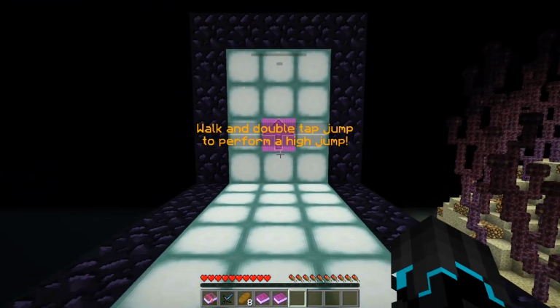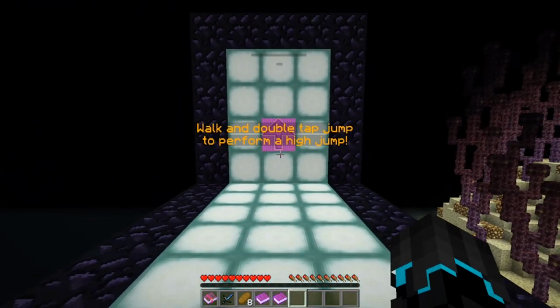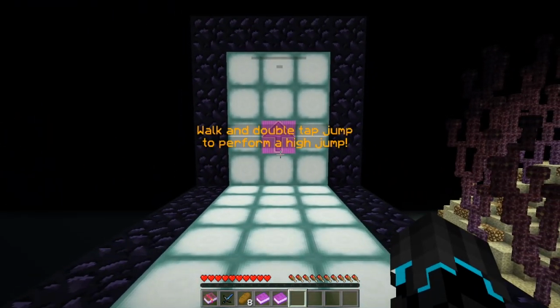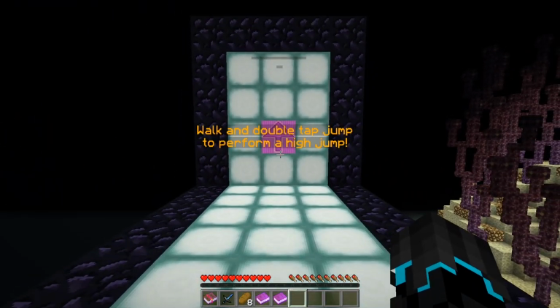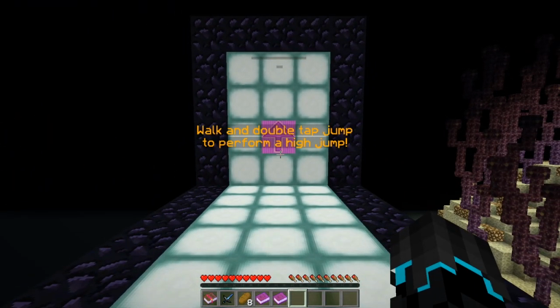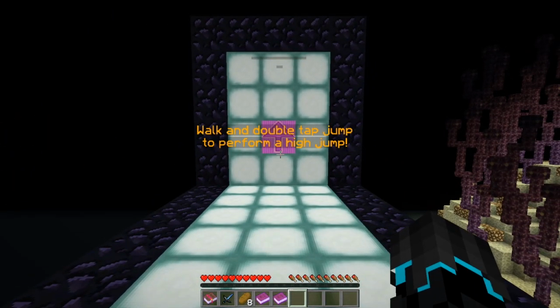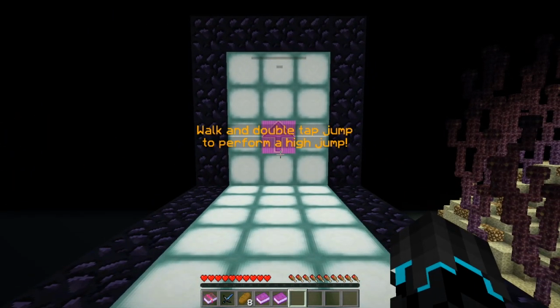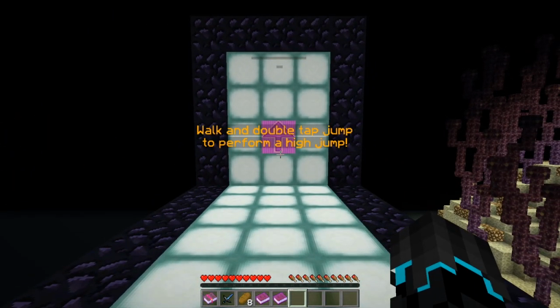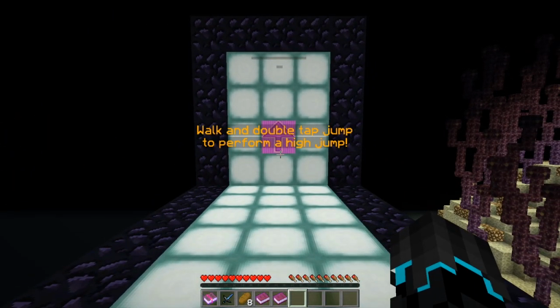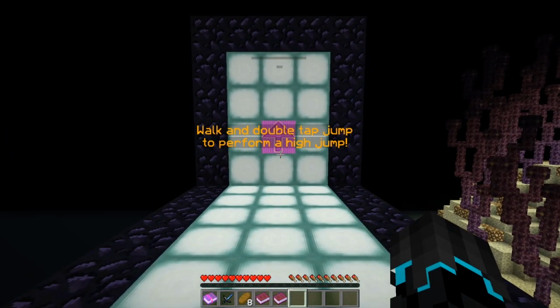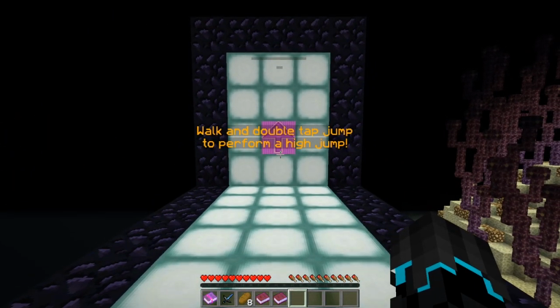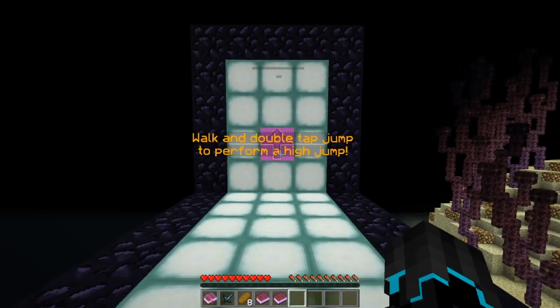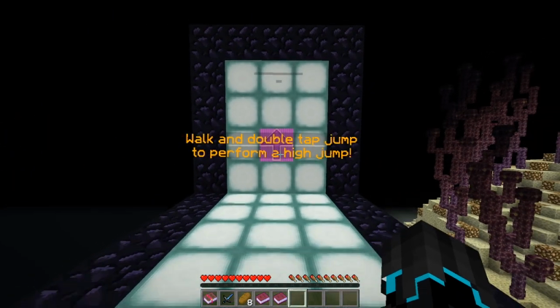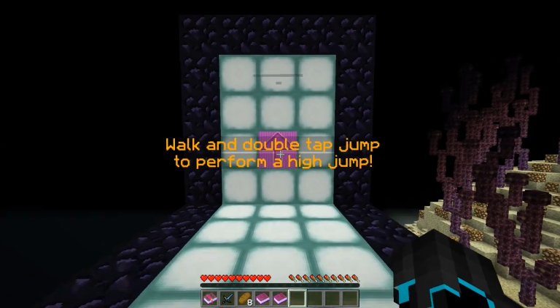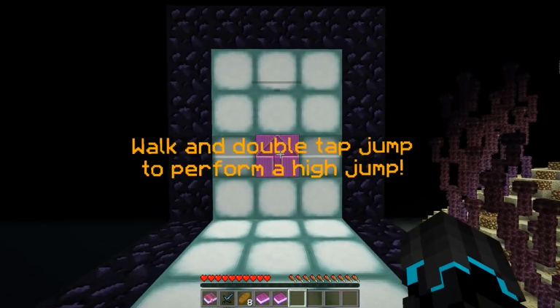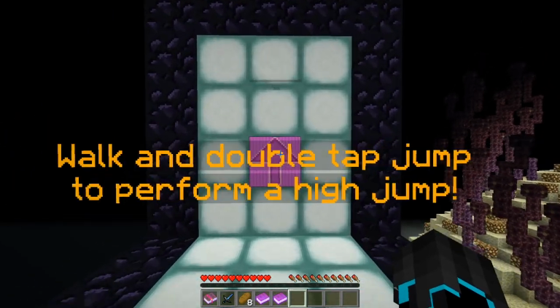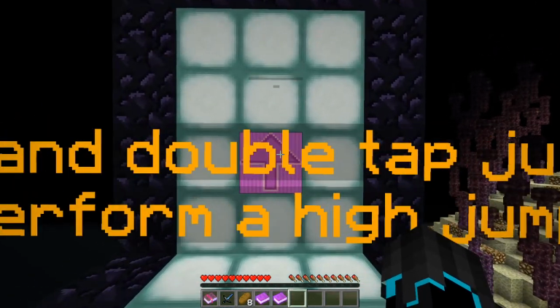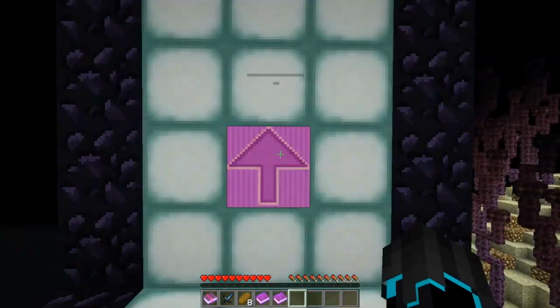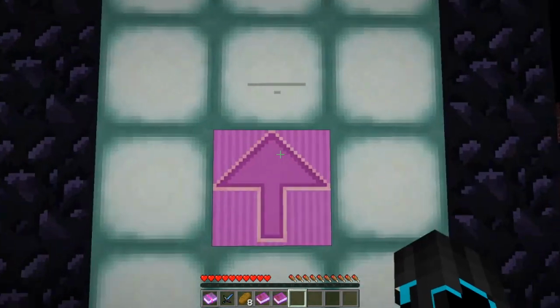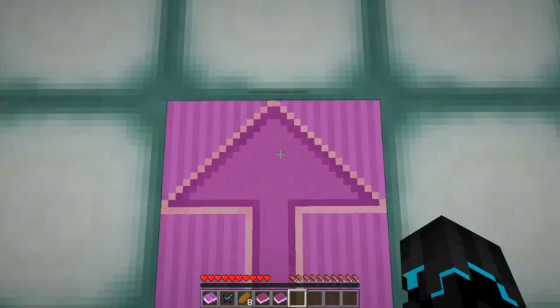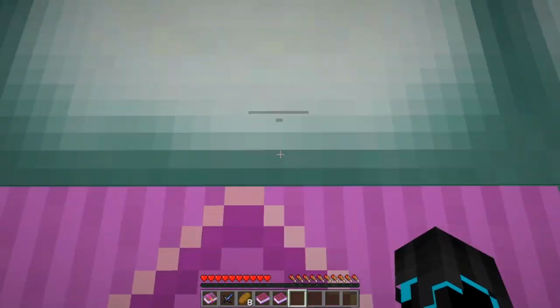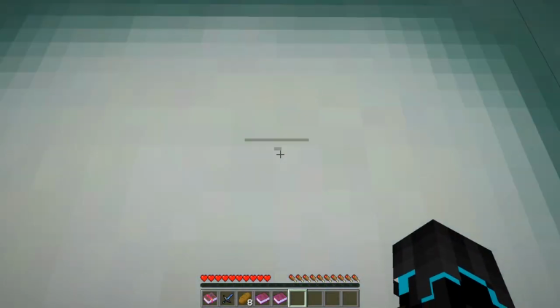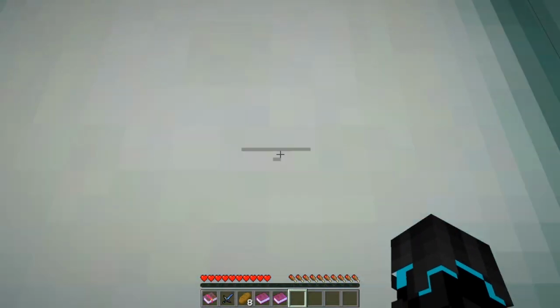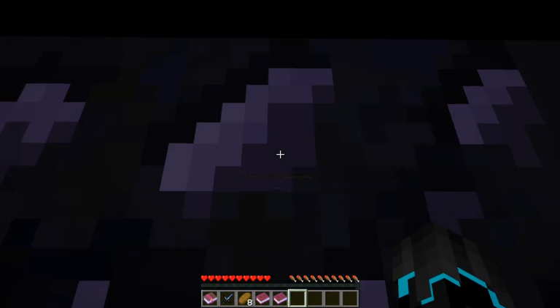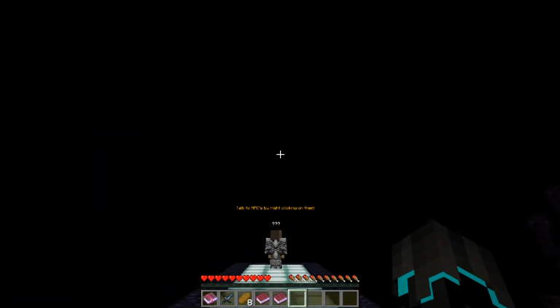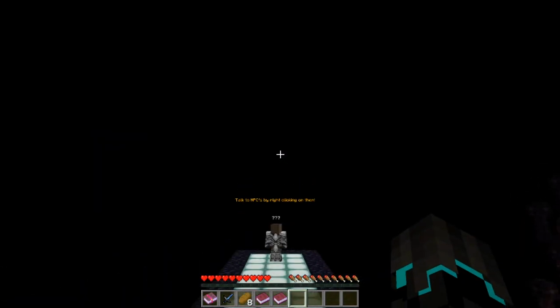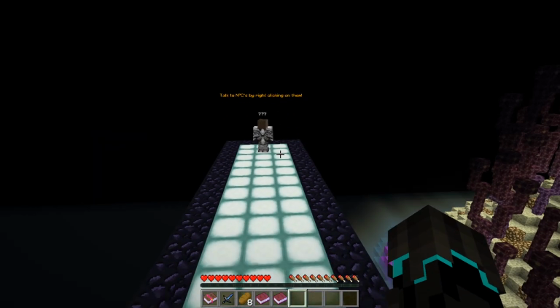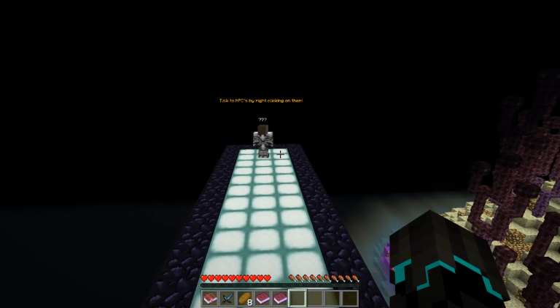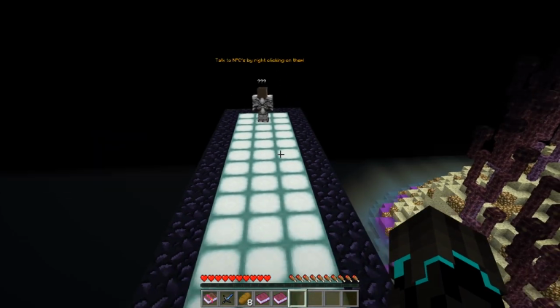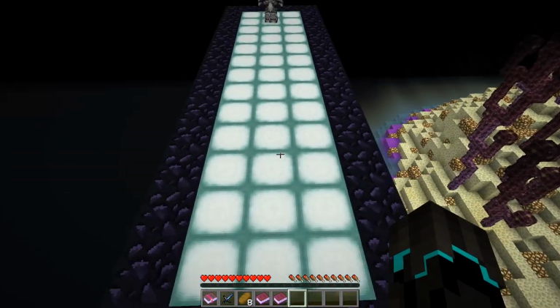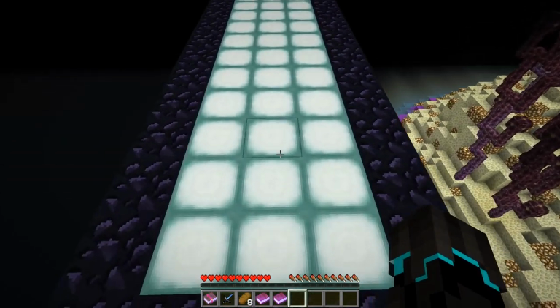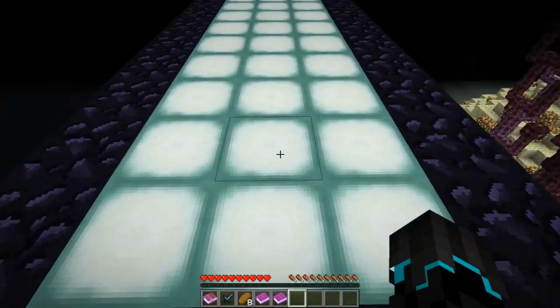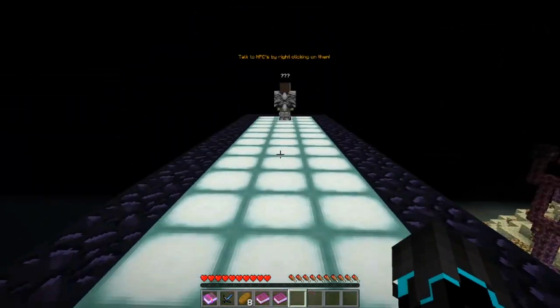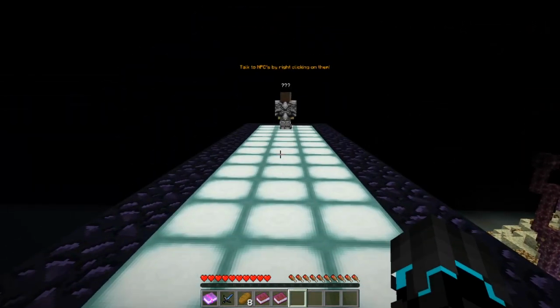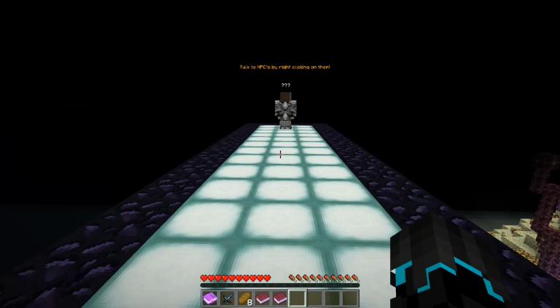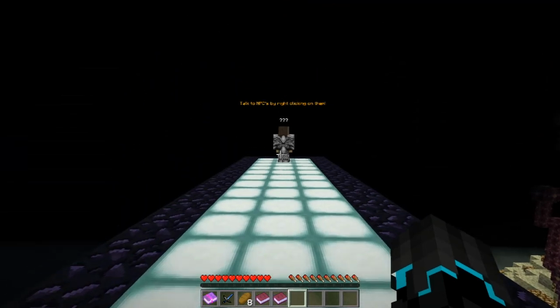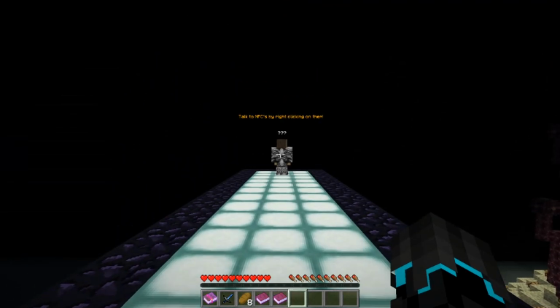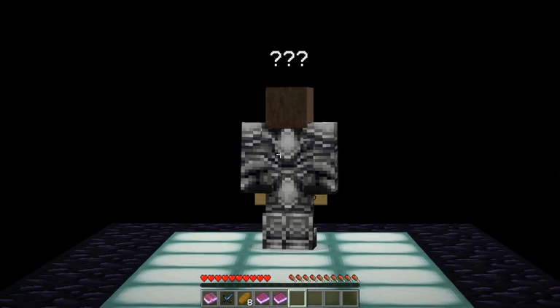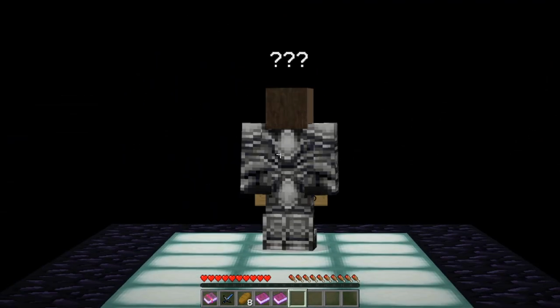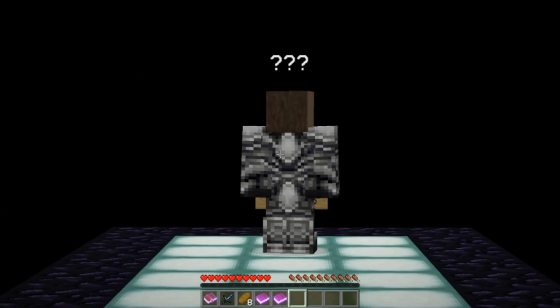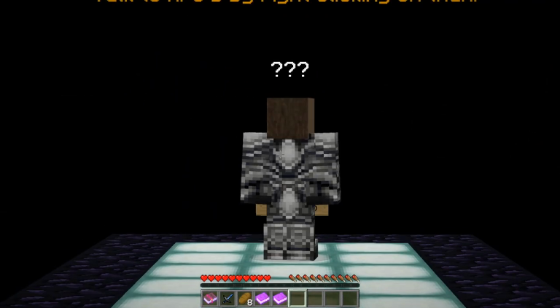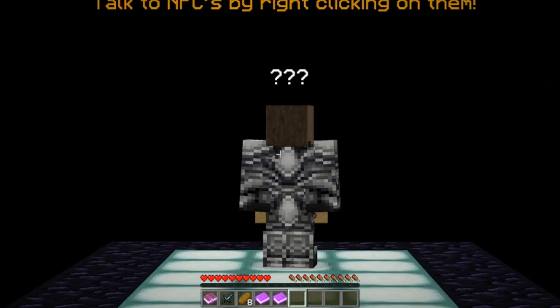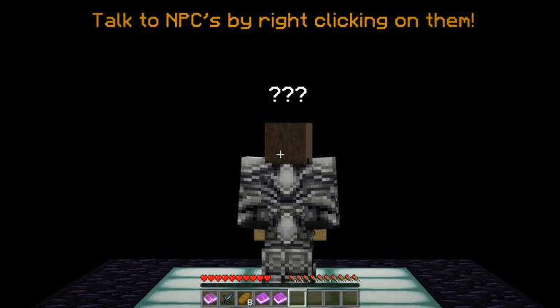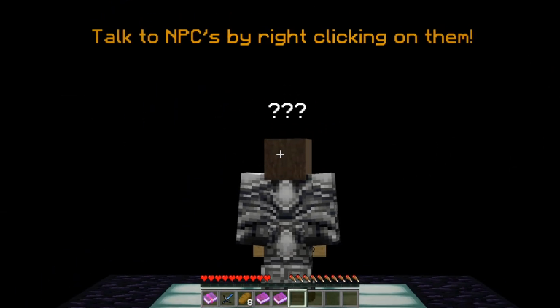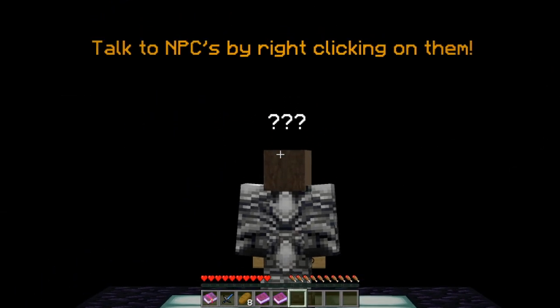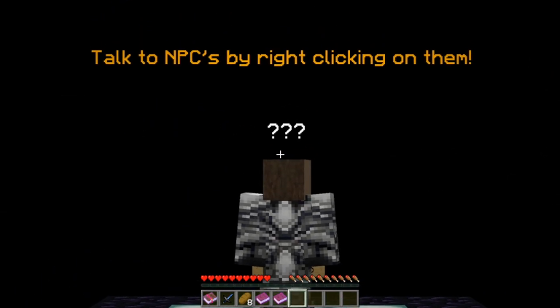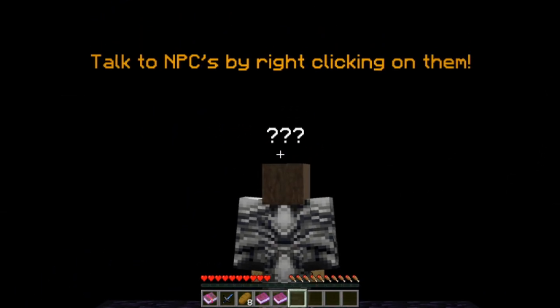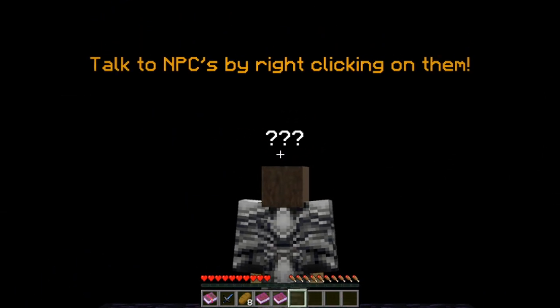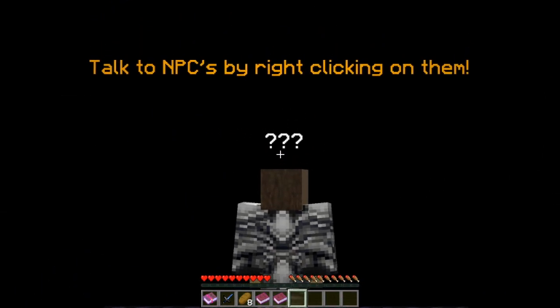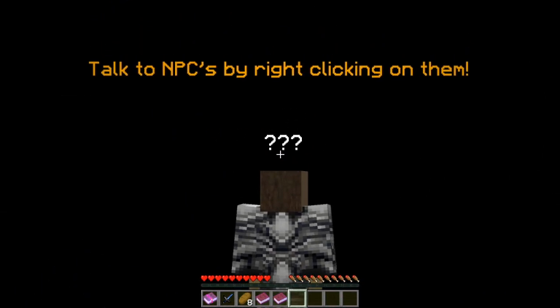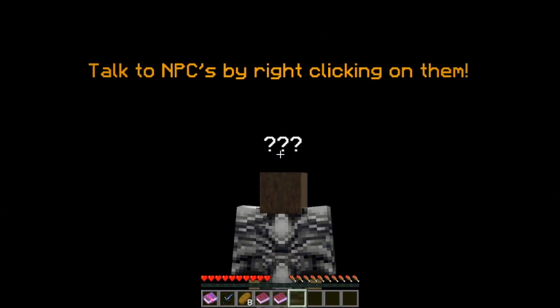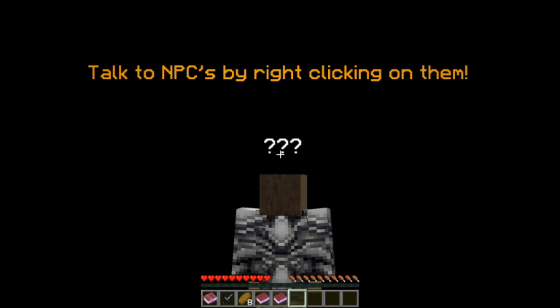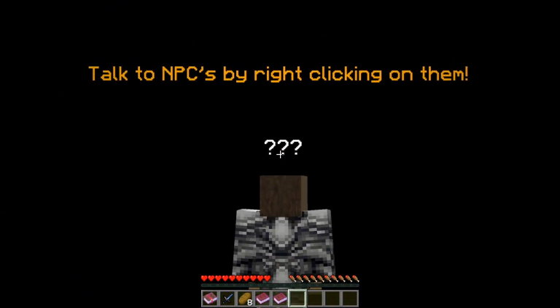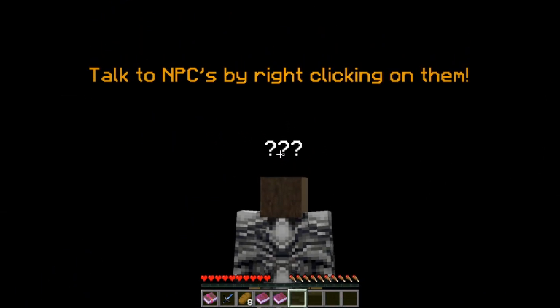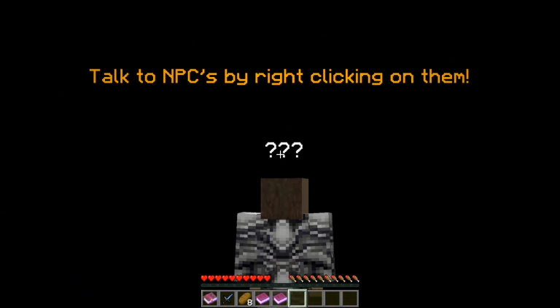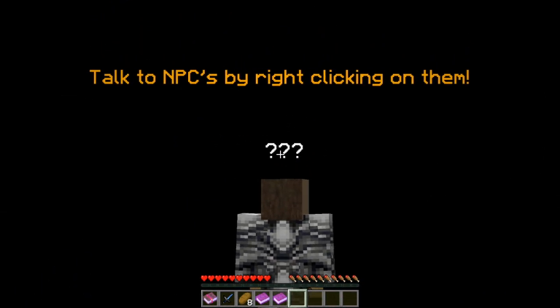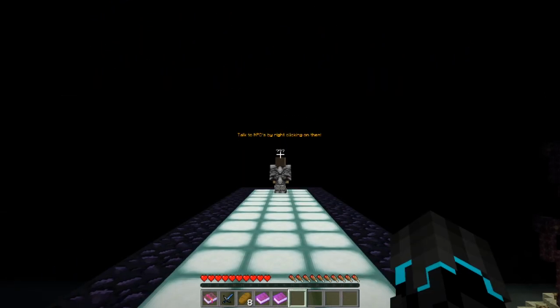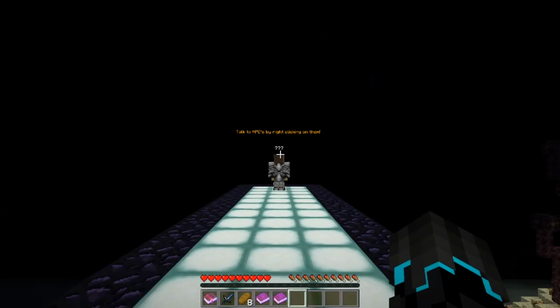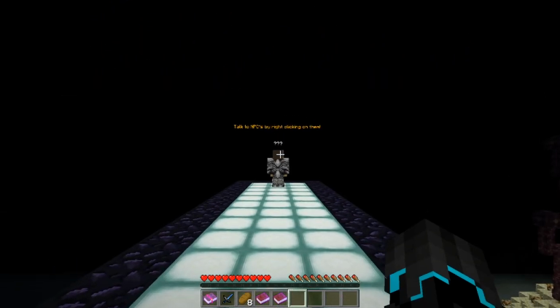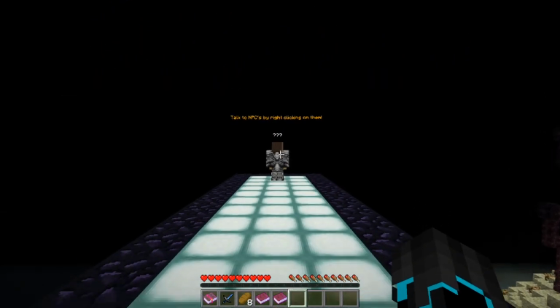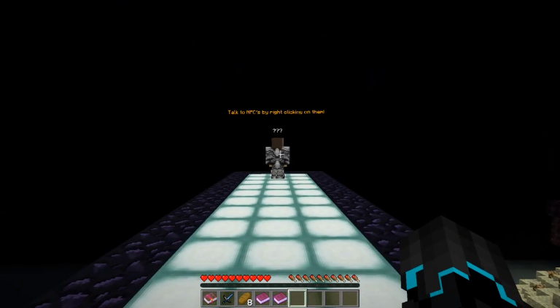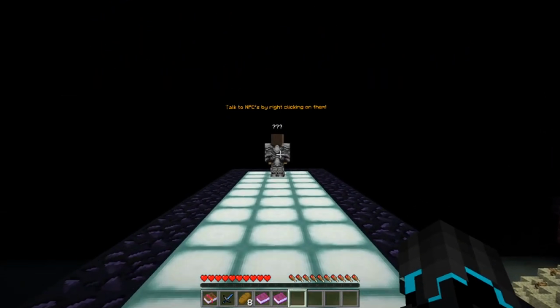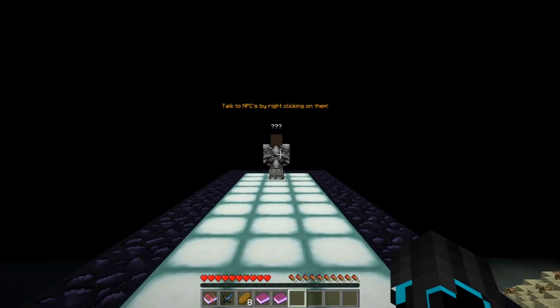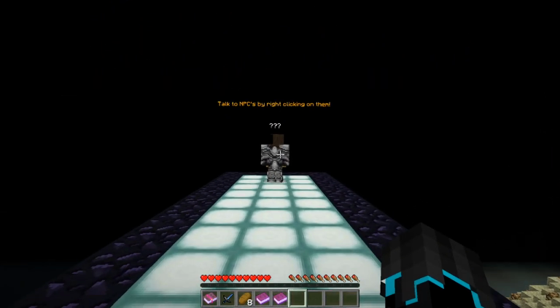Walk and double tap jump to perform a high jump. Nice. Talk to NPCs by right clicking on them.